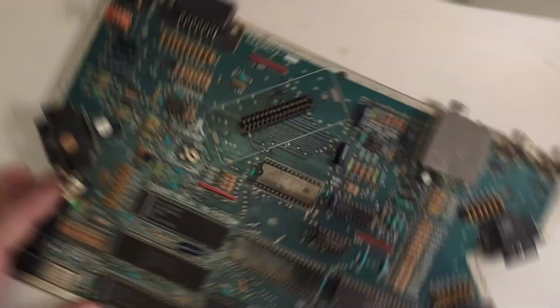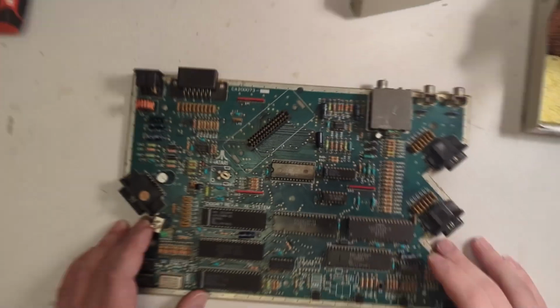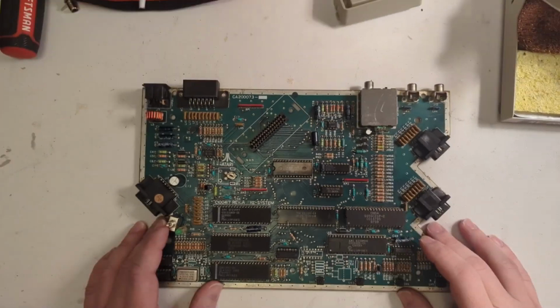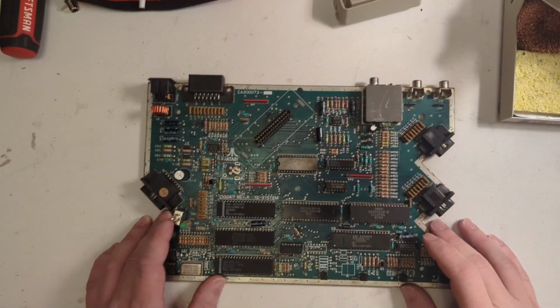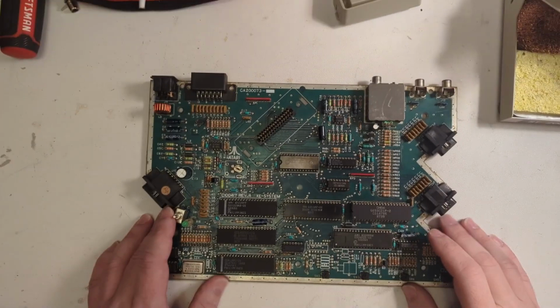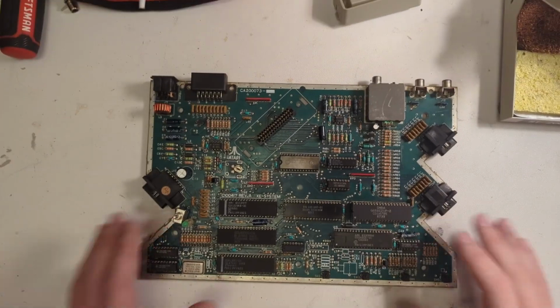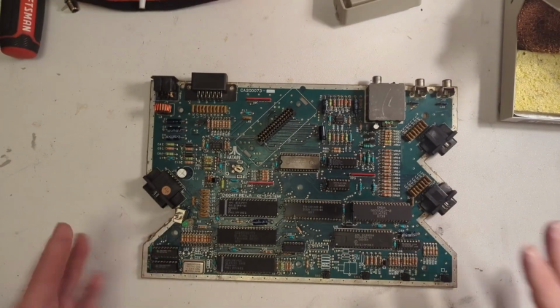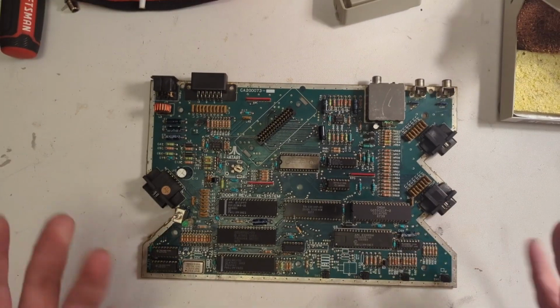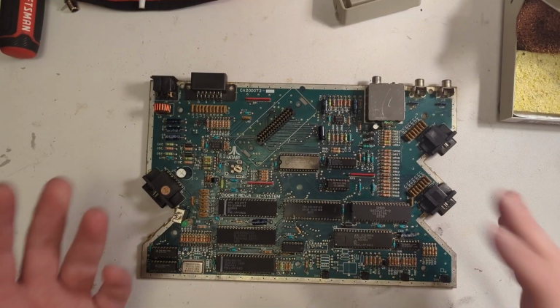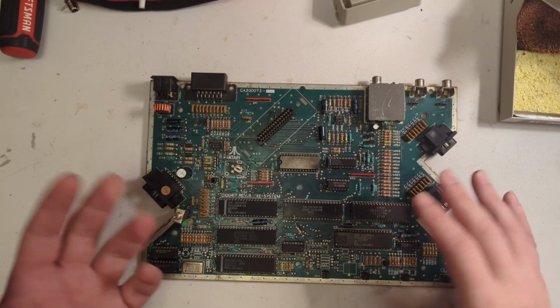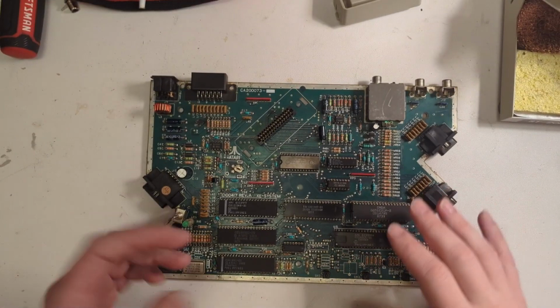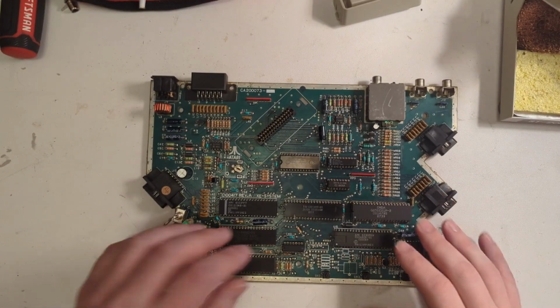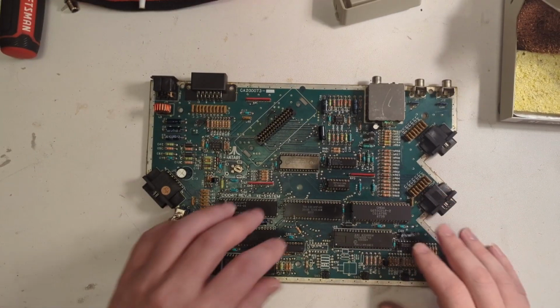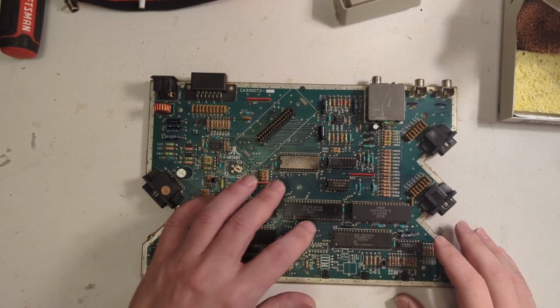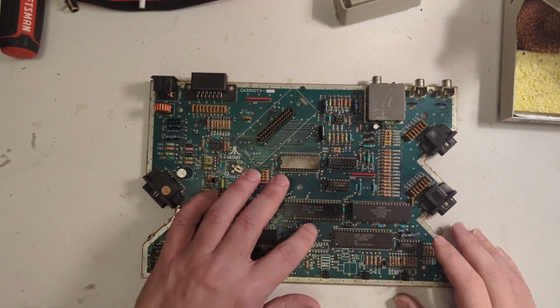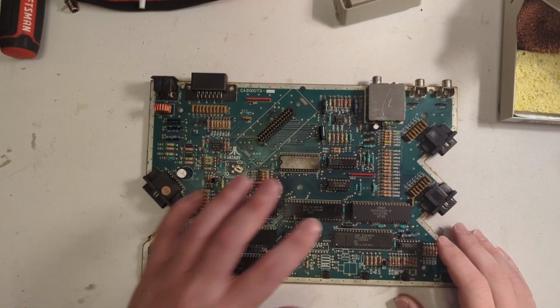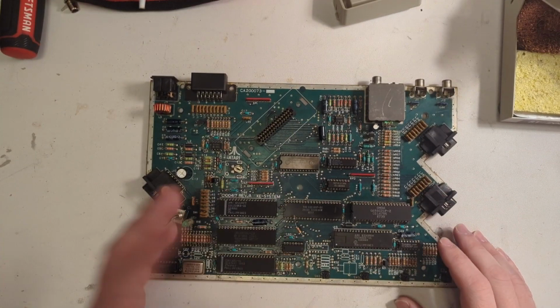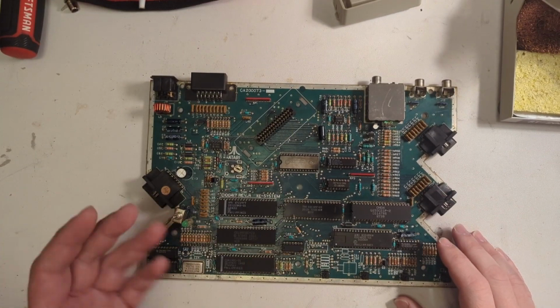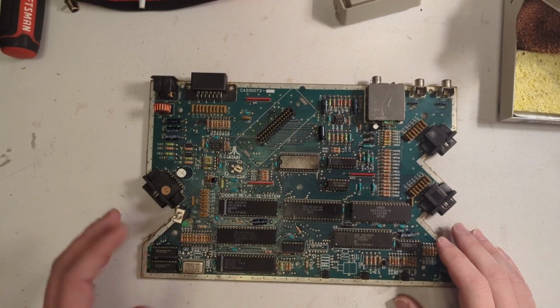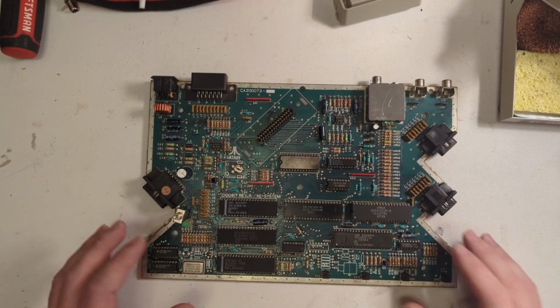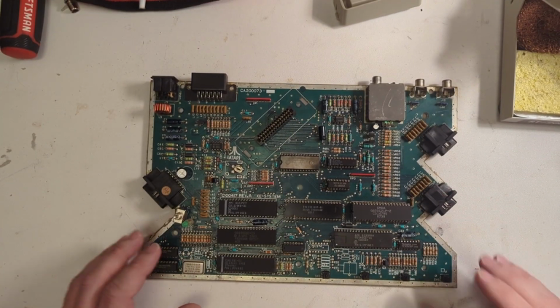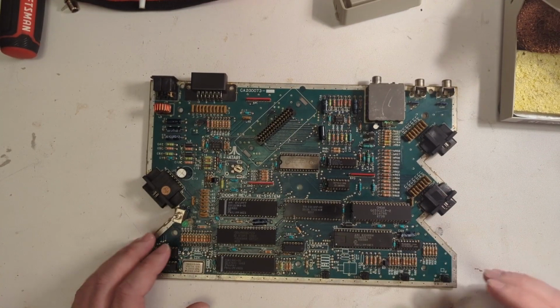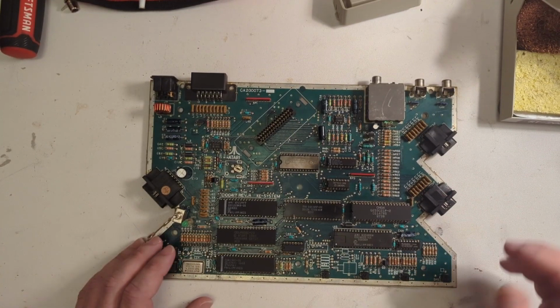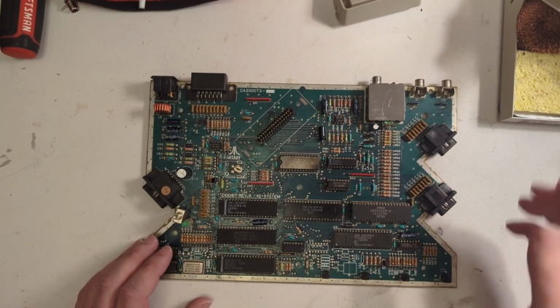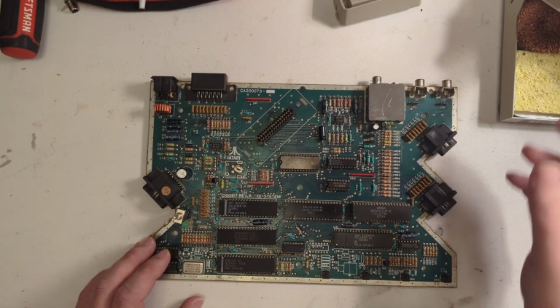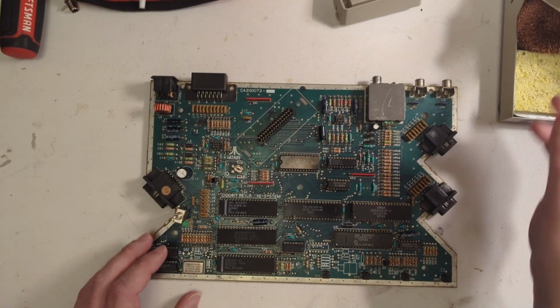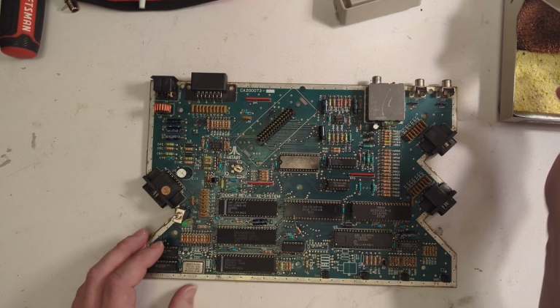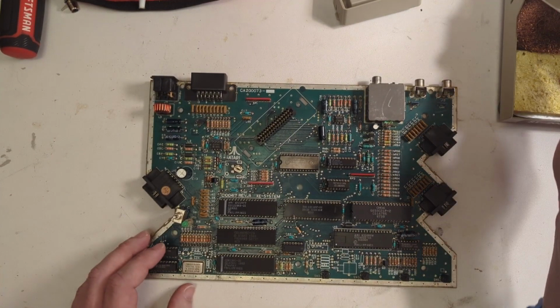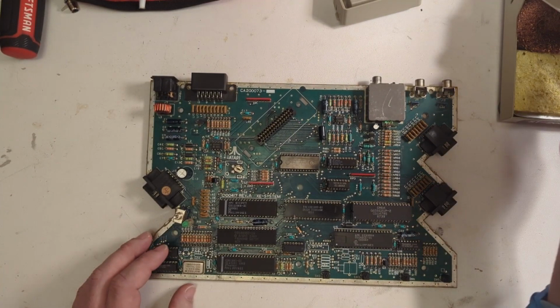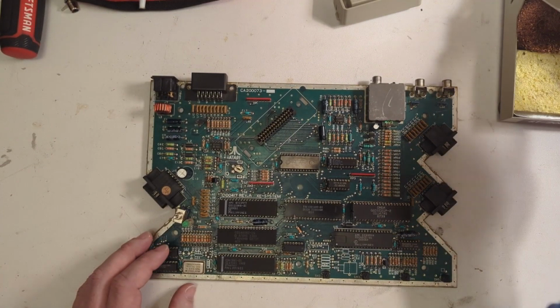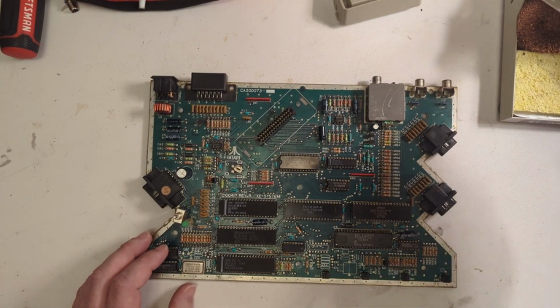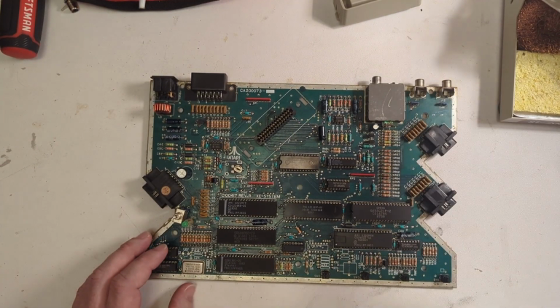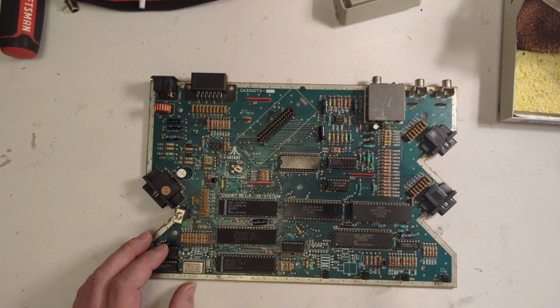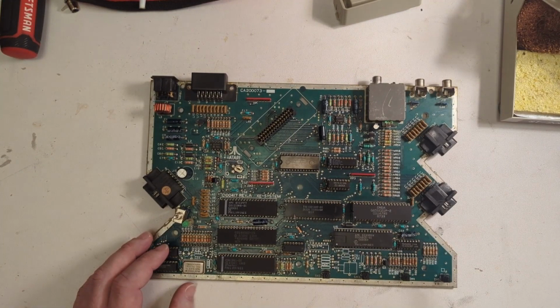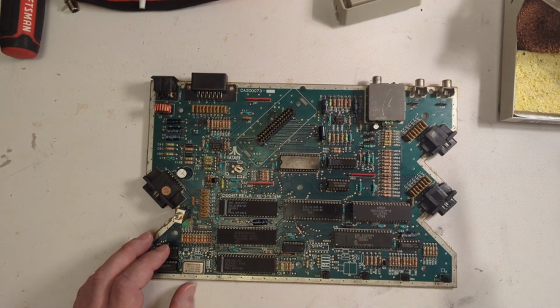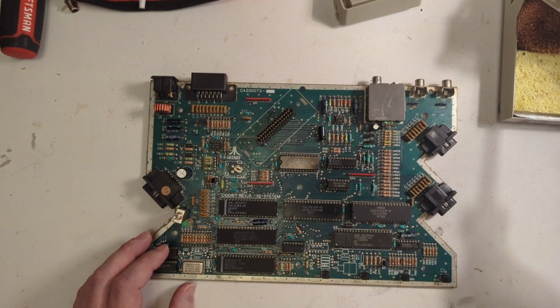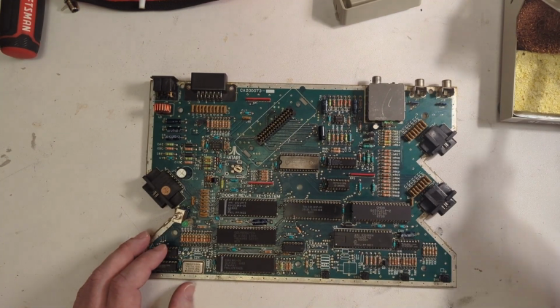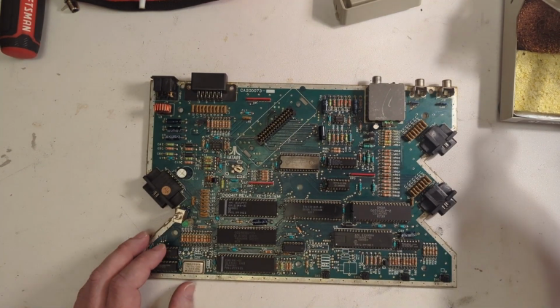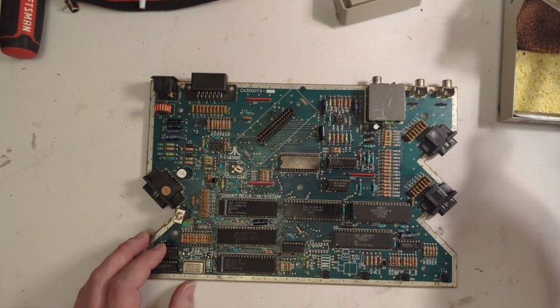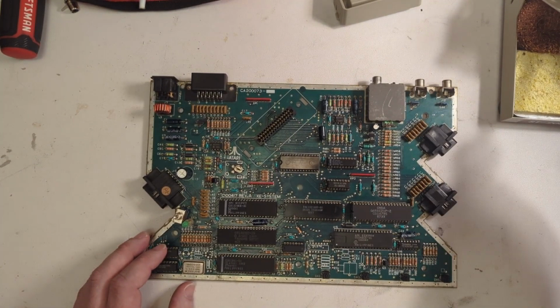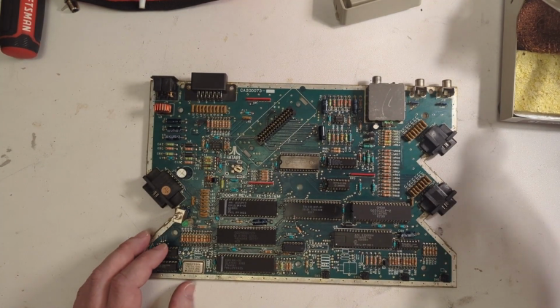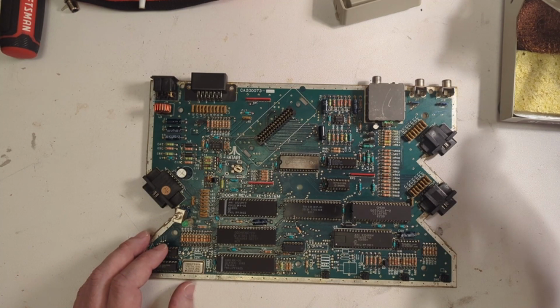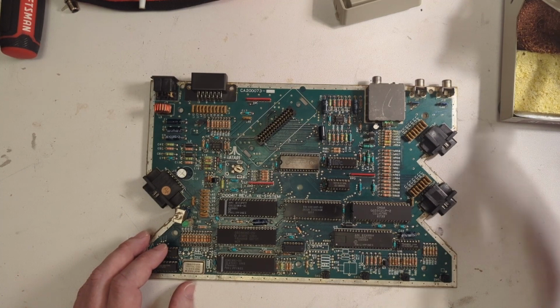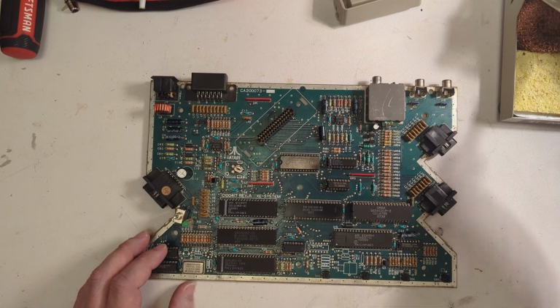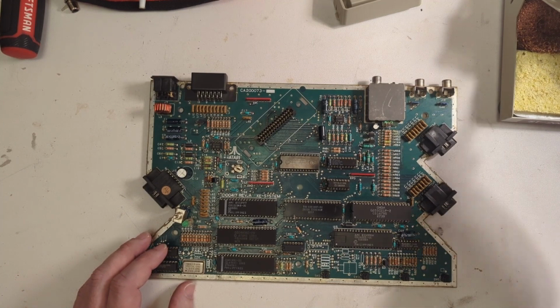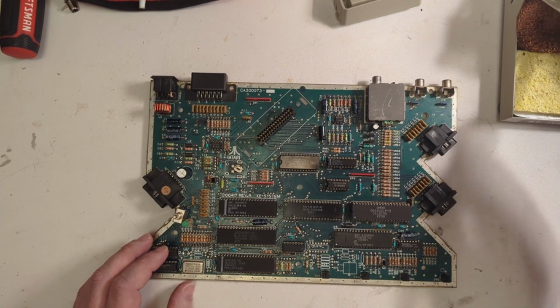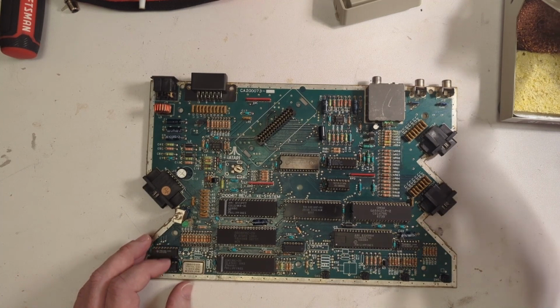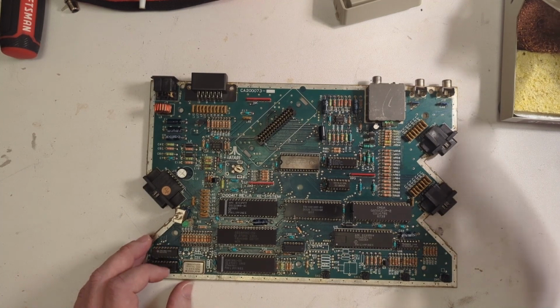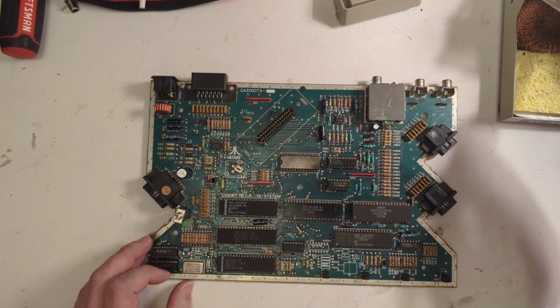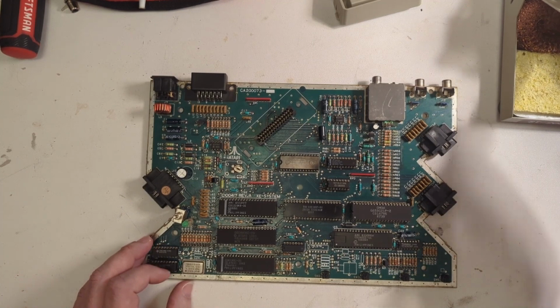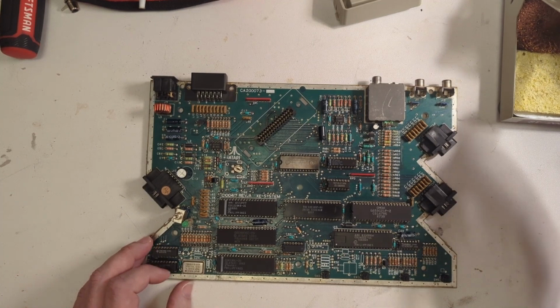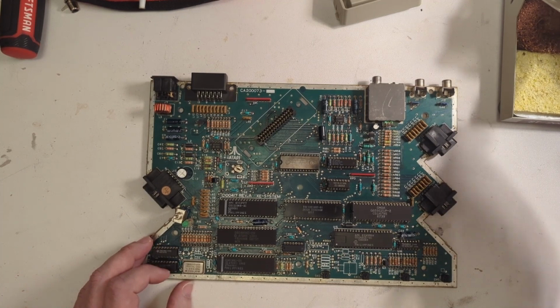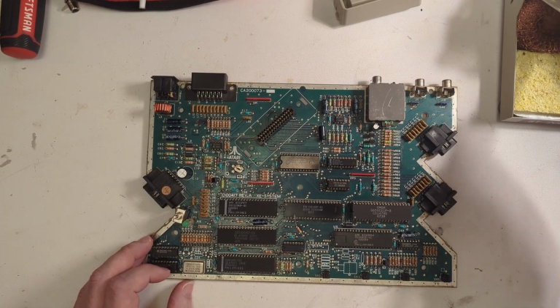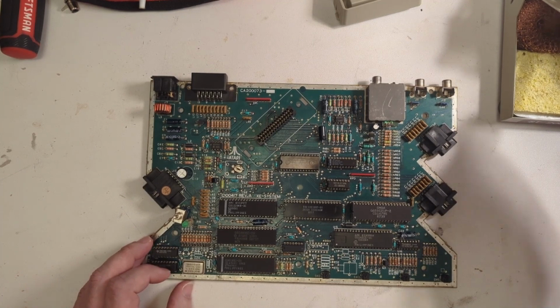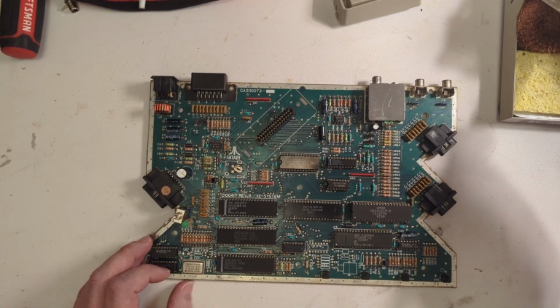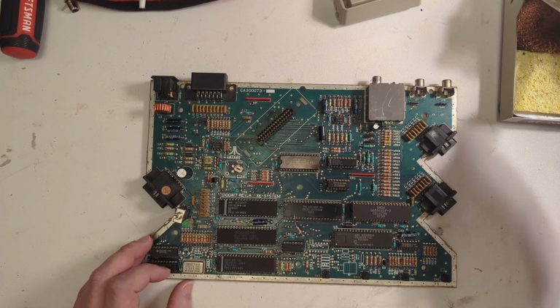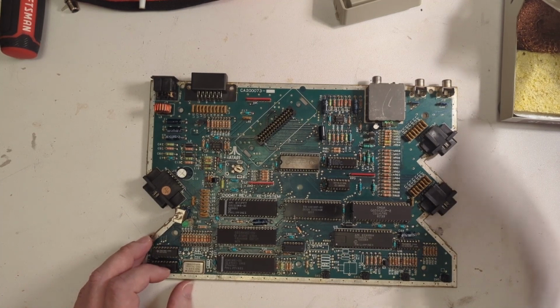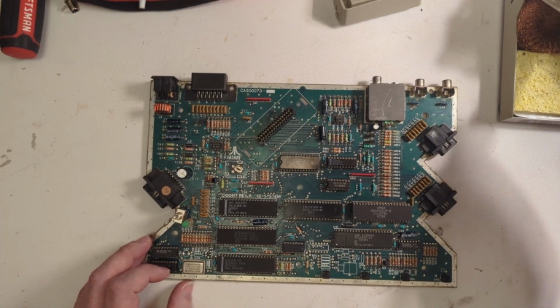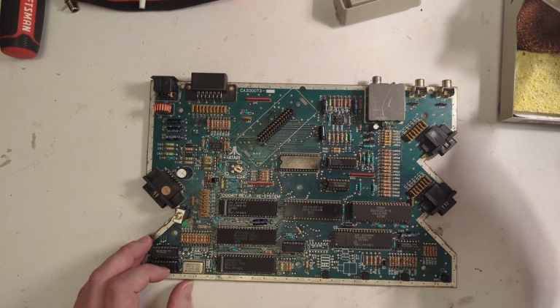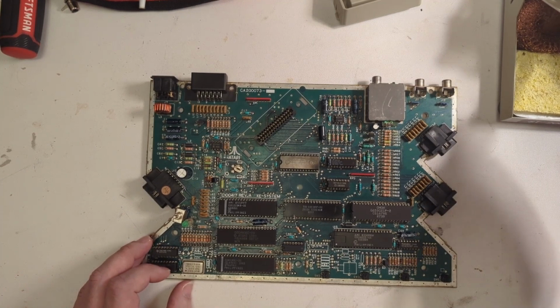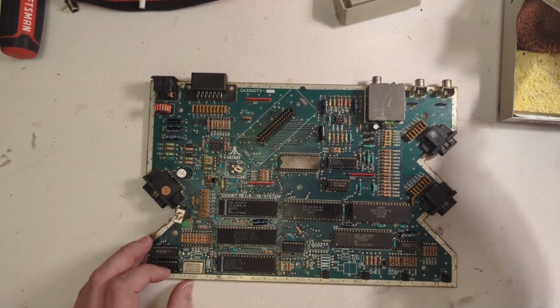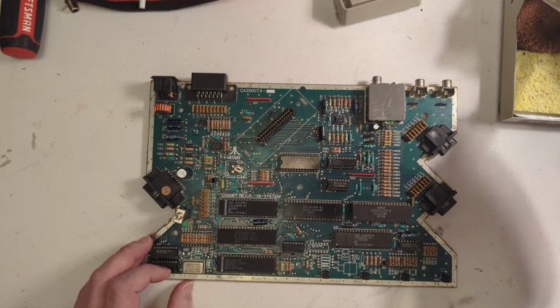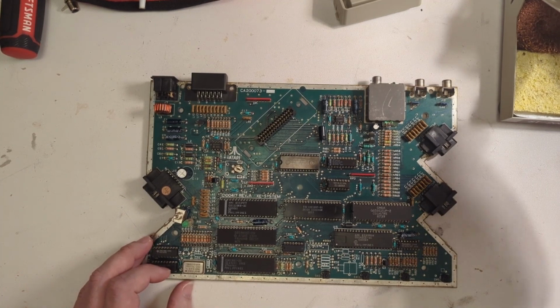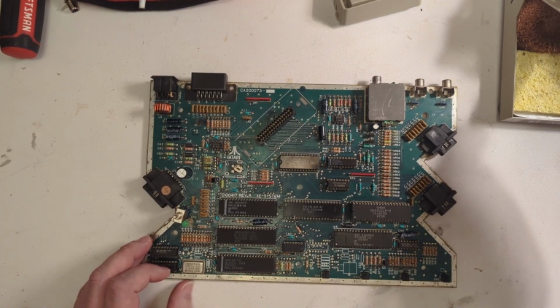Let's go ahead and take this resistor off — quickly desolder it off the board.